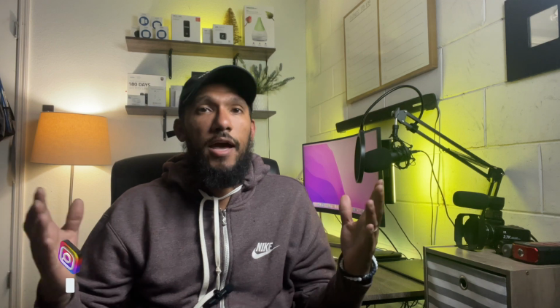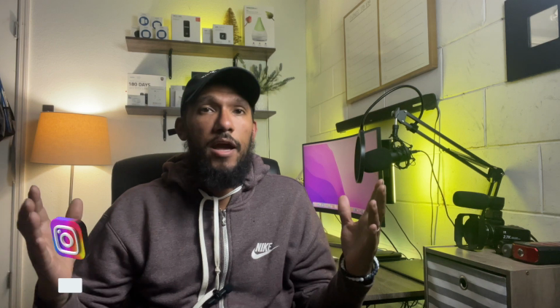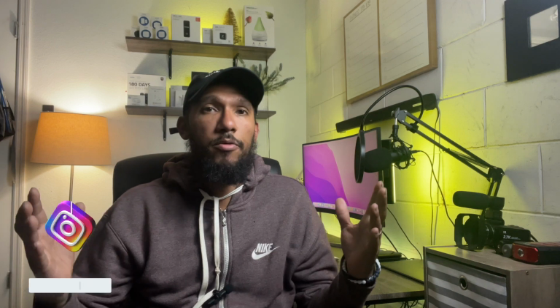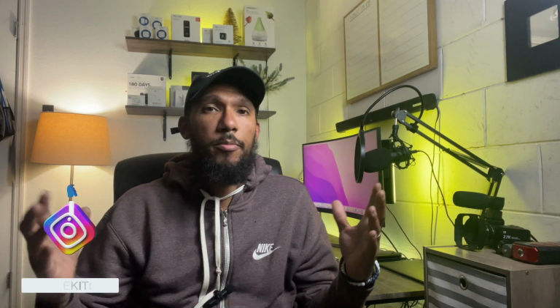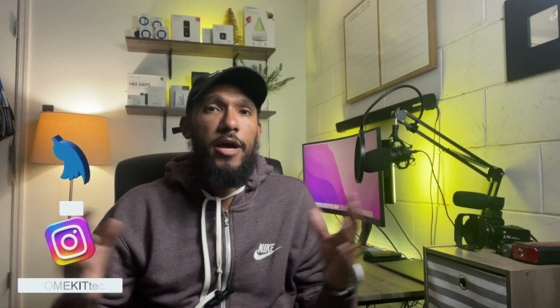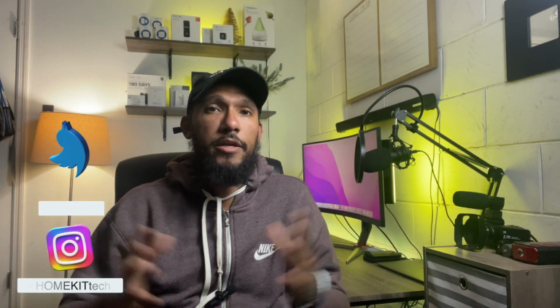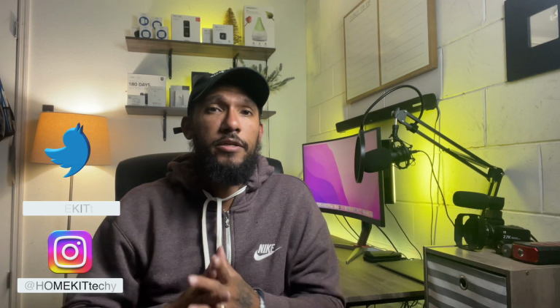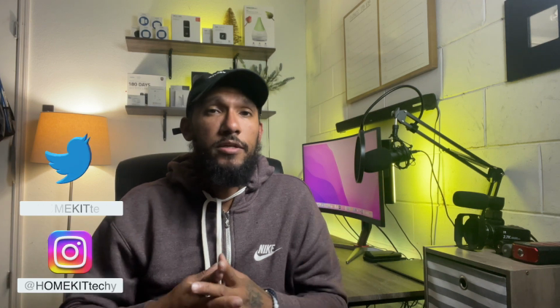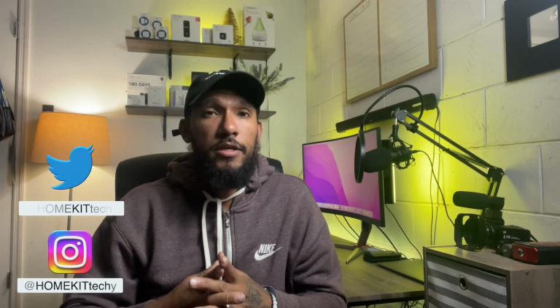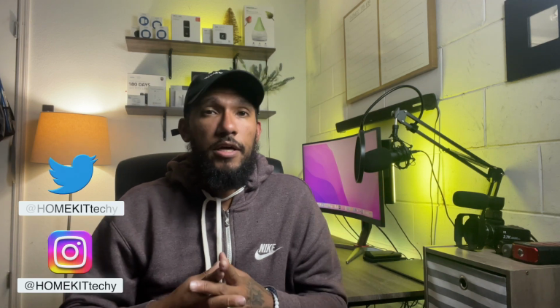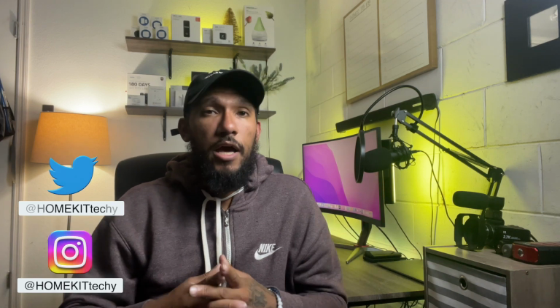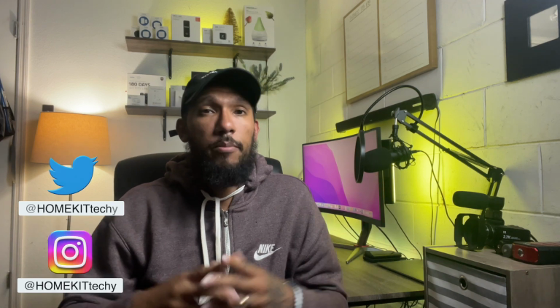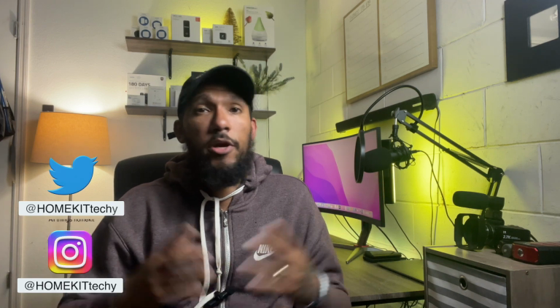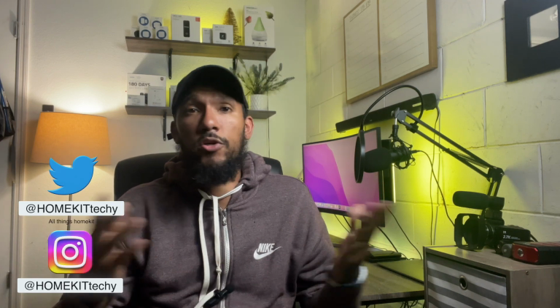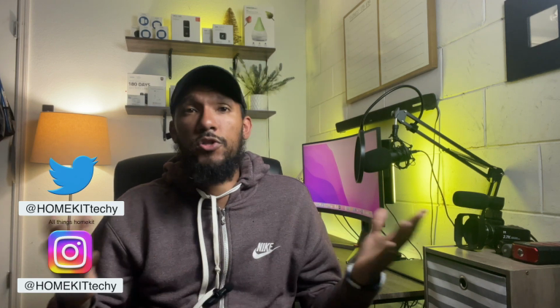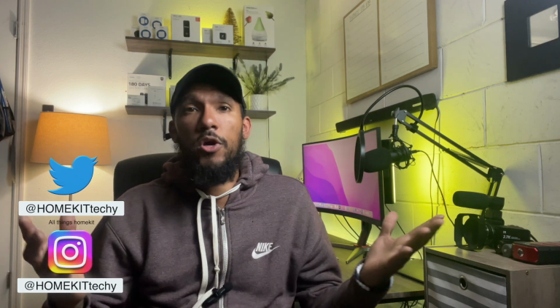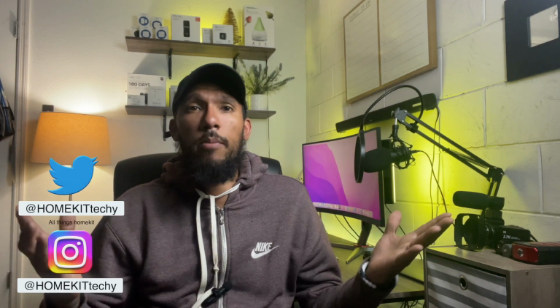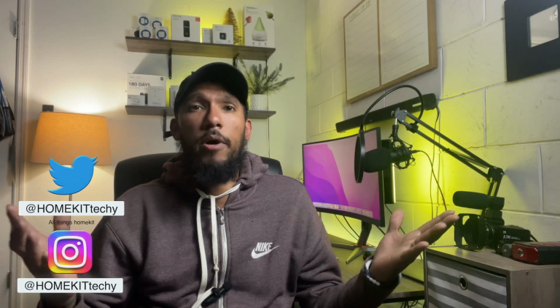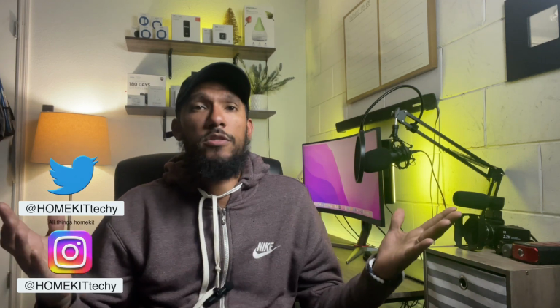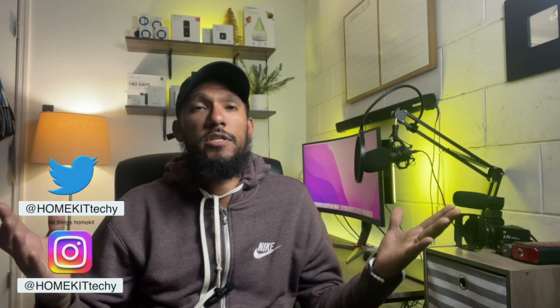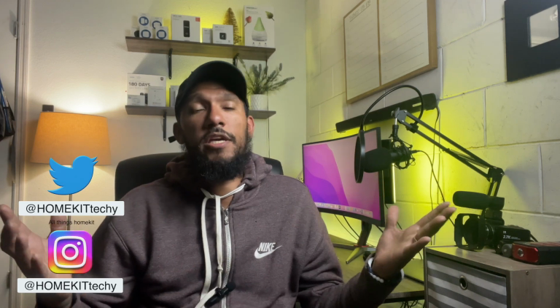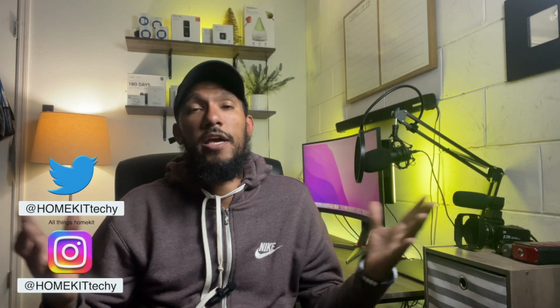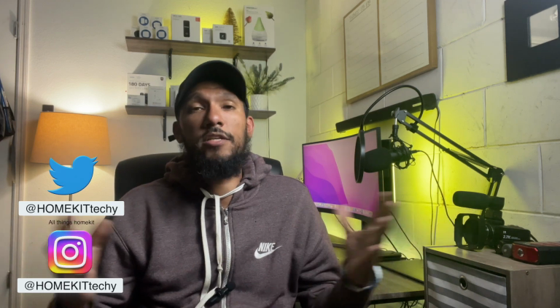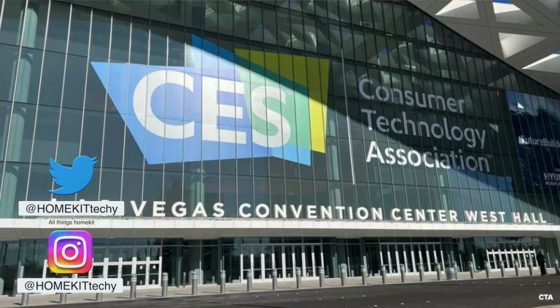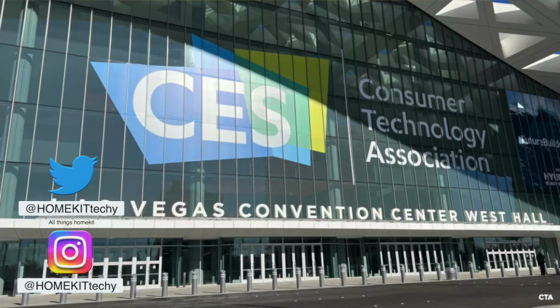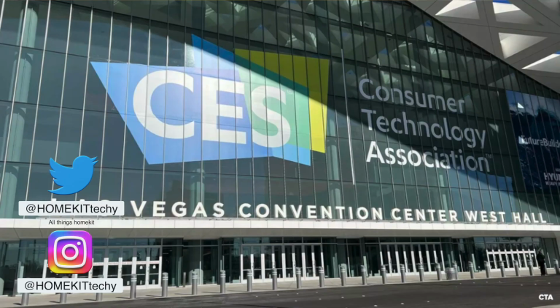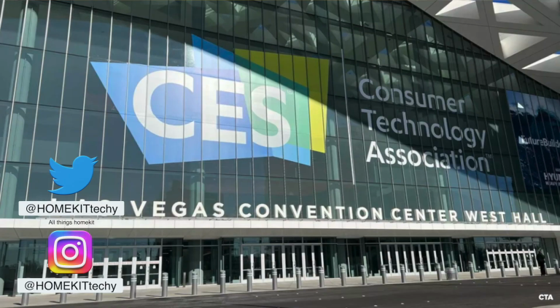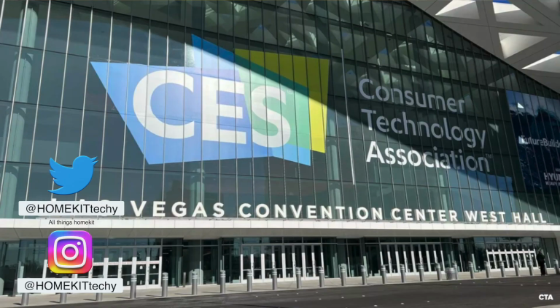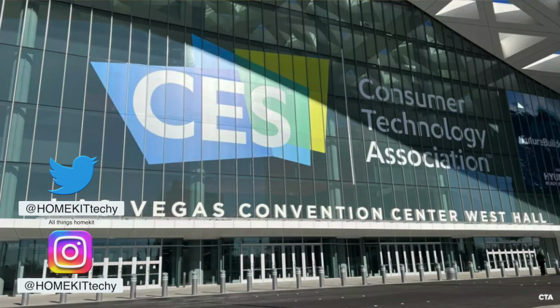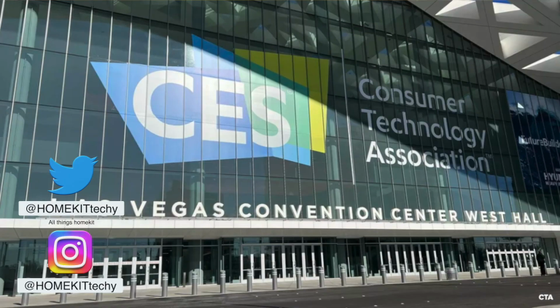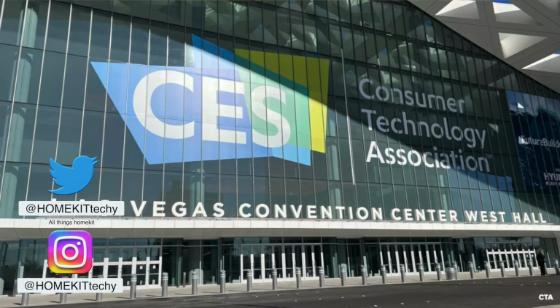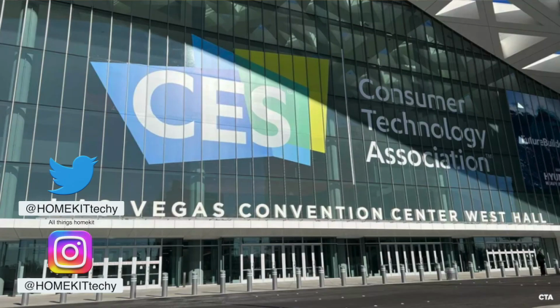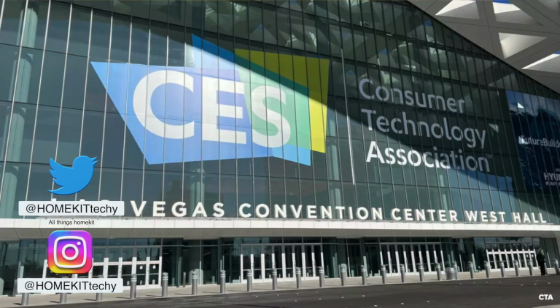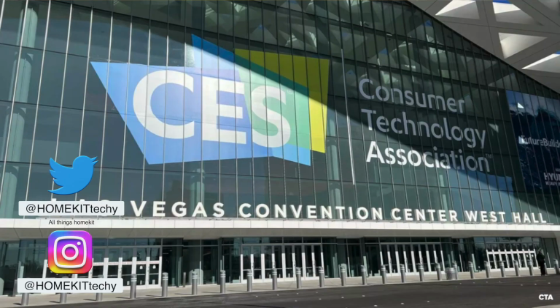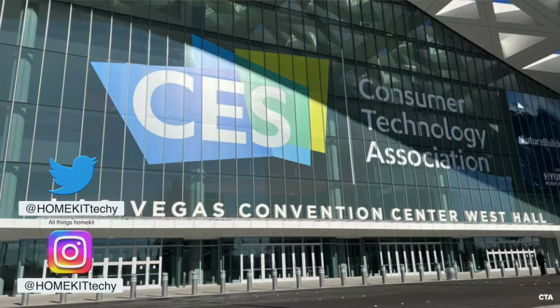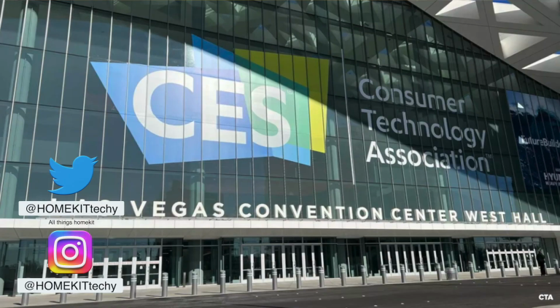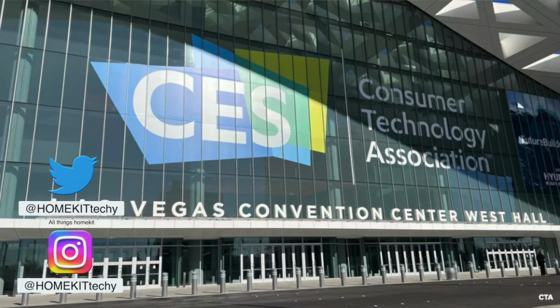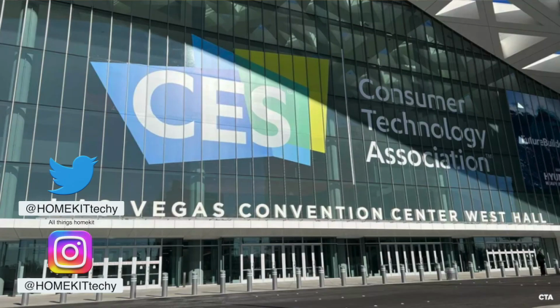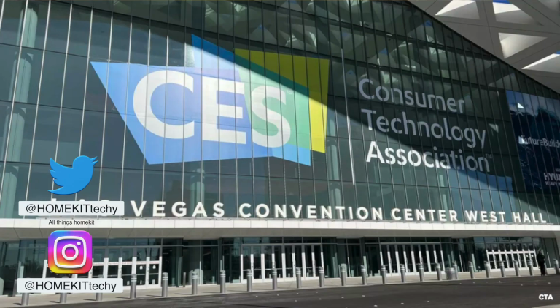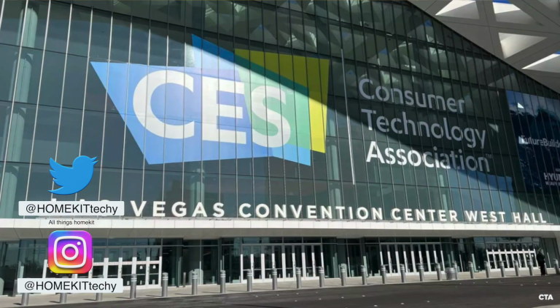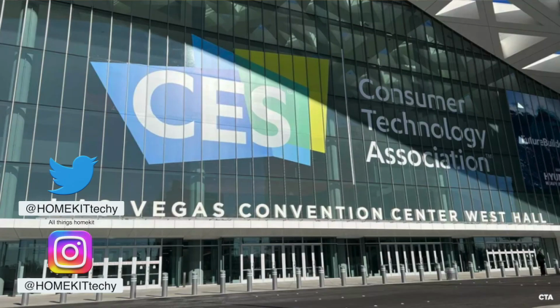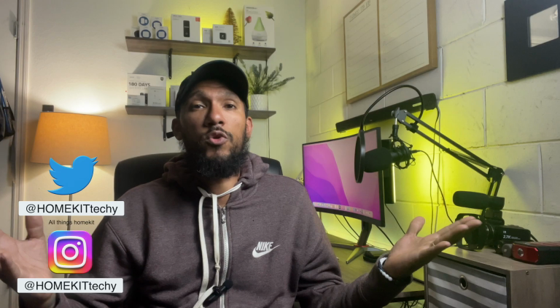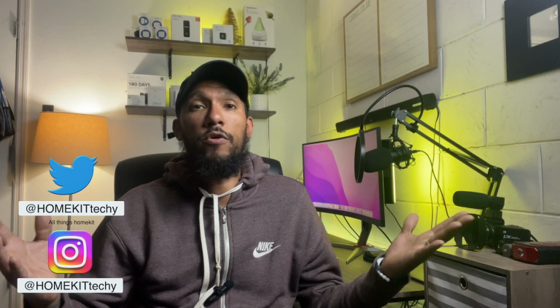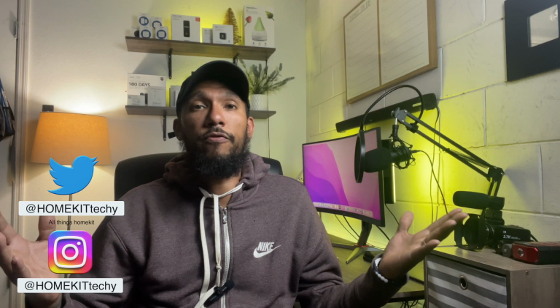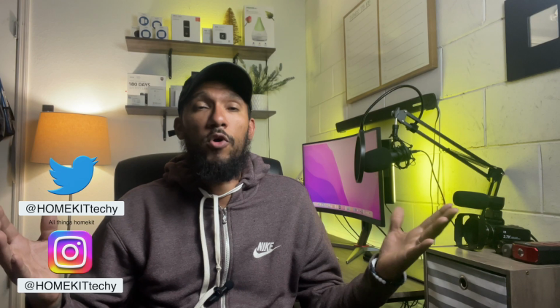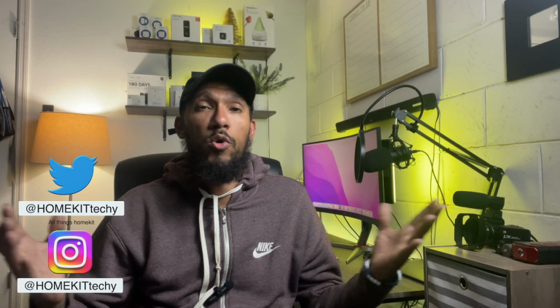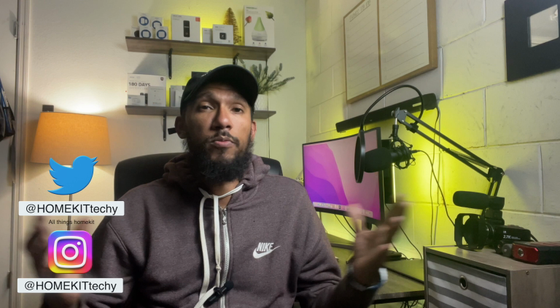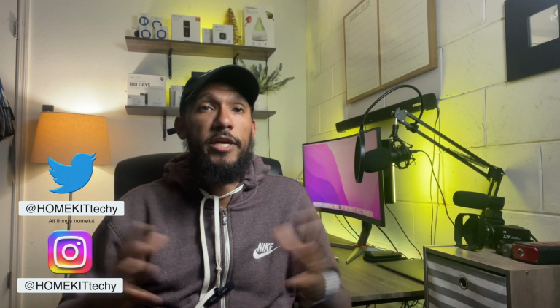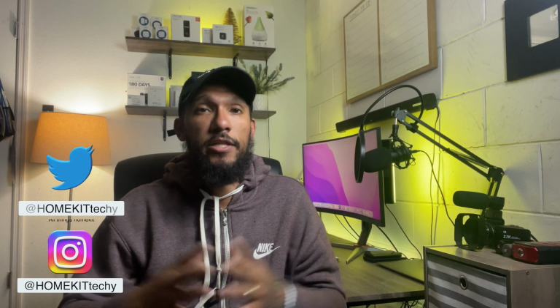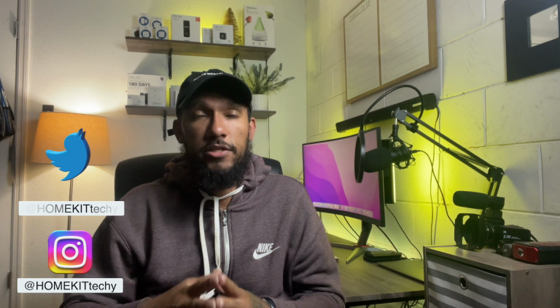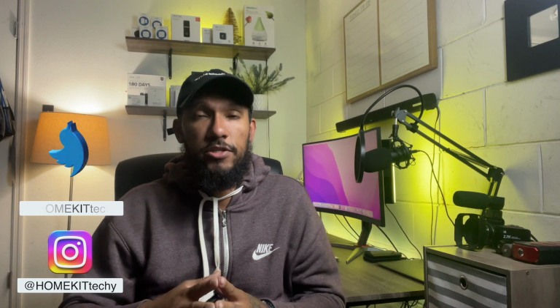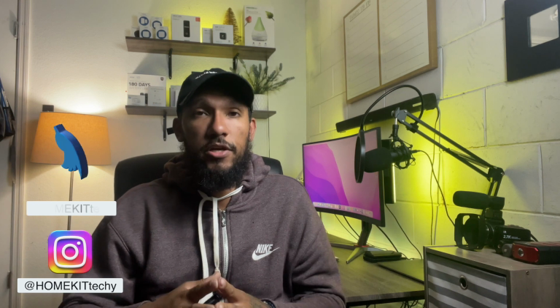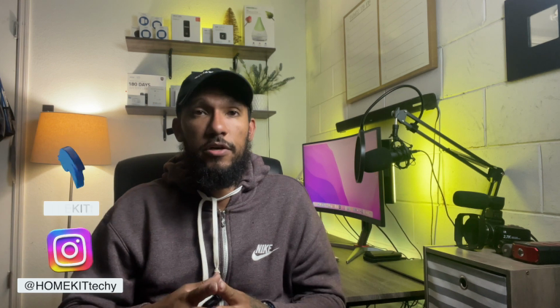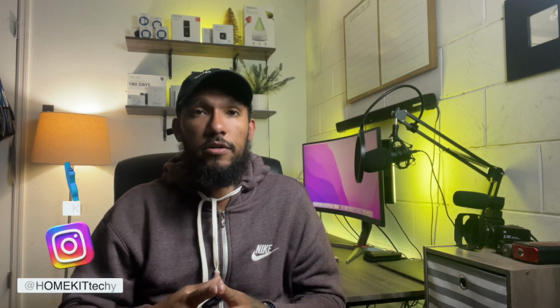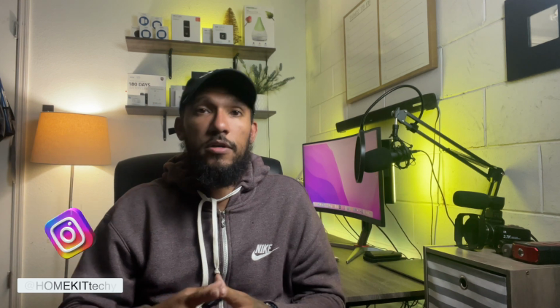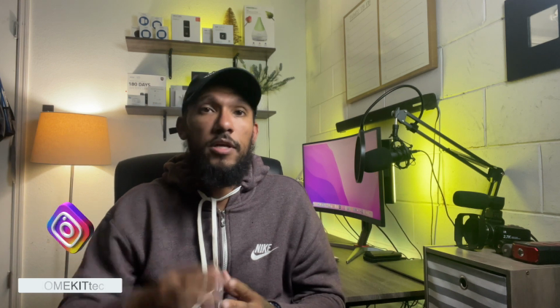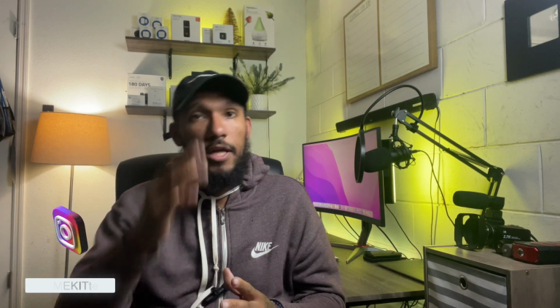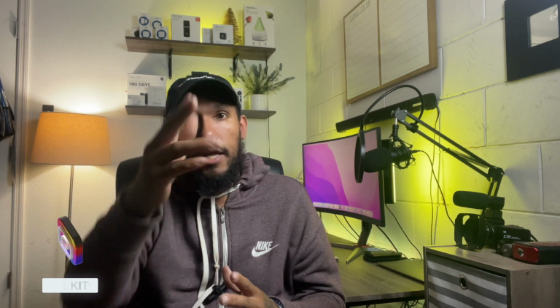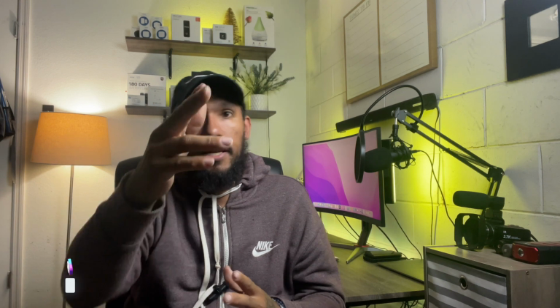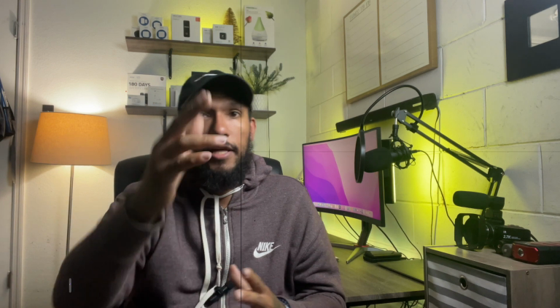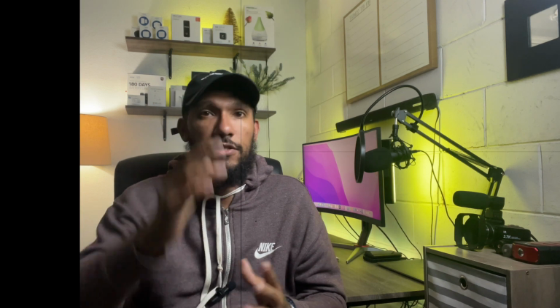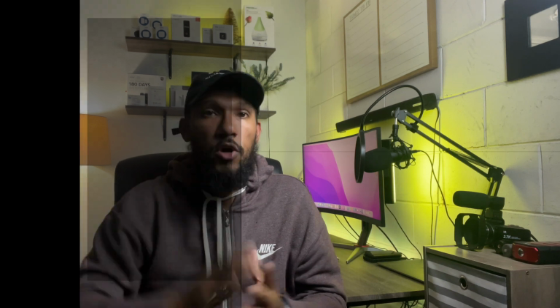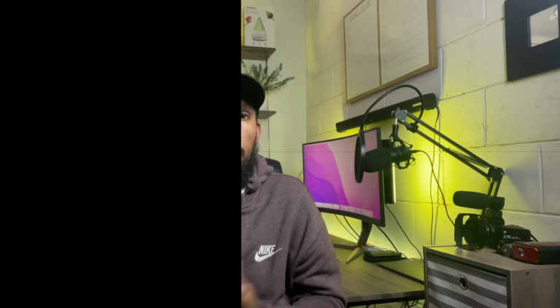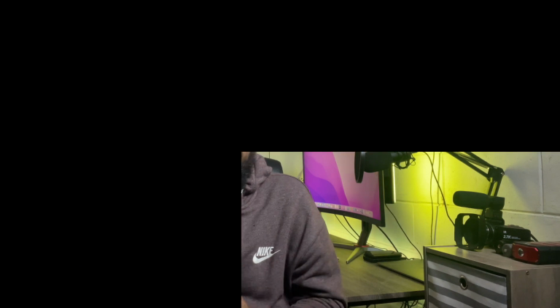Hi everybody! I'm here to talk about CES 2022 and what's in store for HomeKit this year. Let's go!